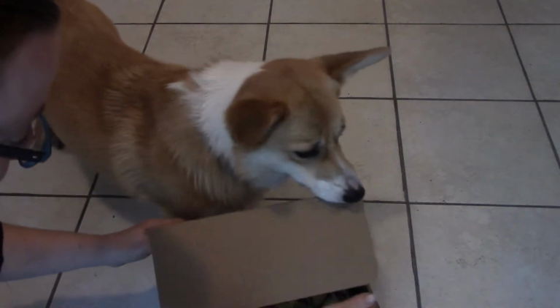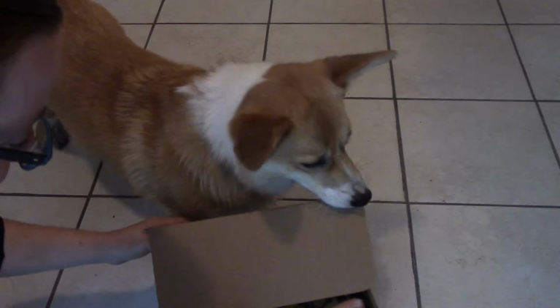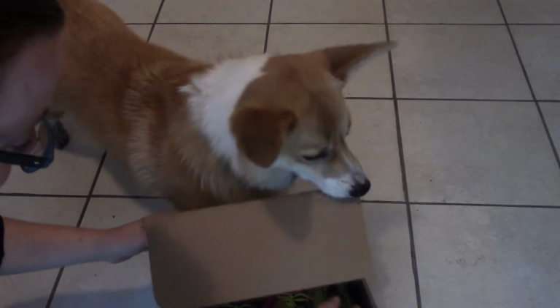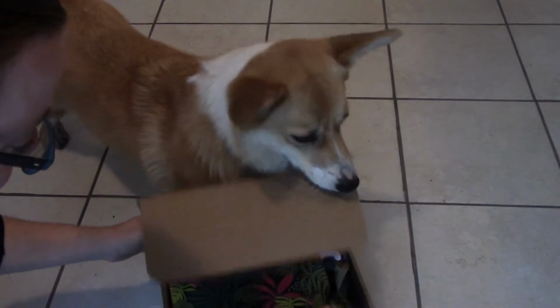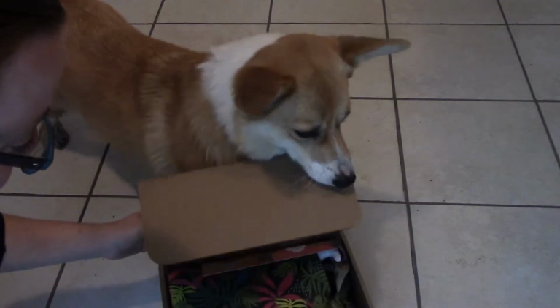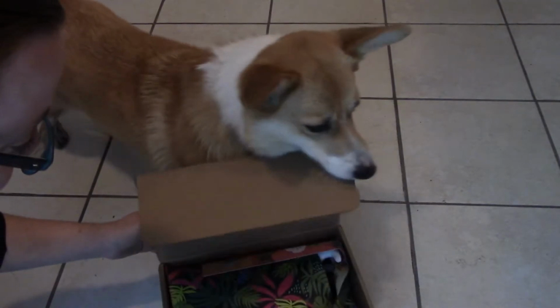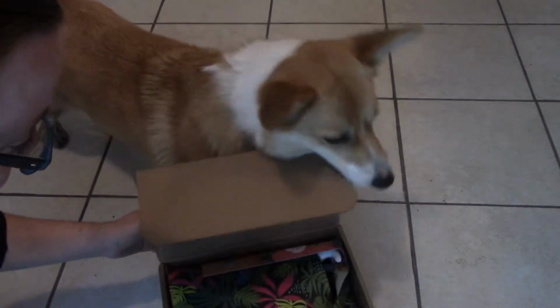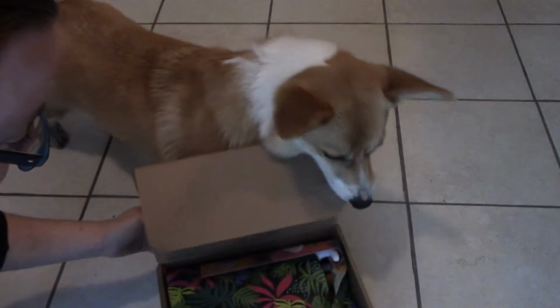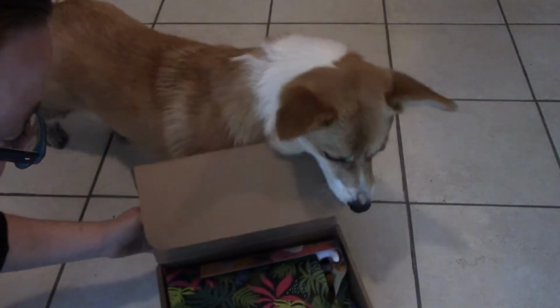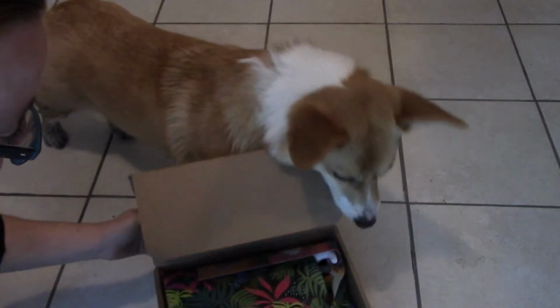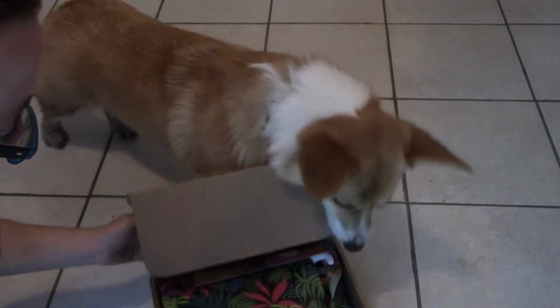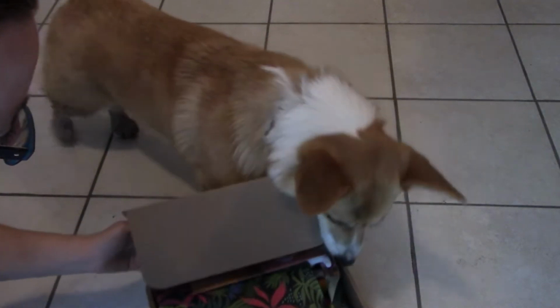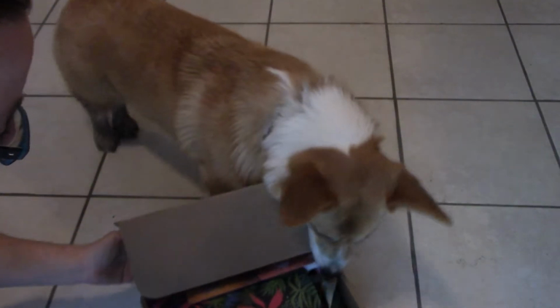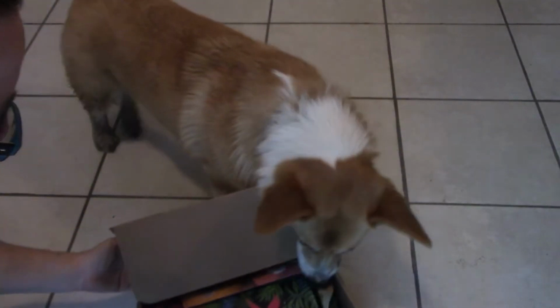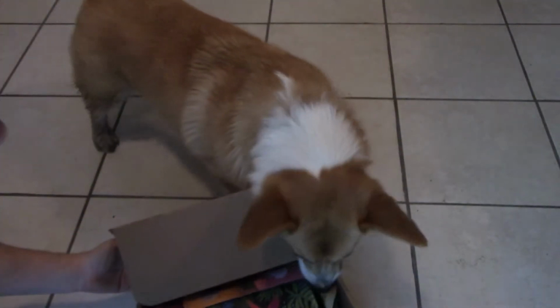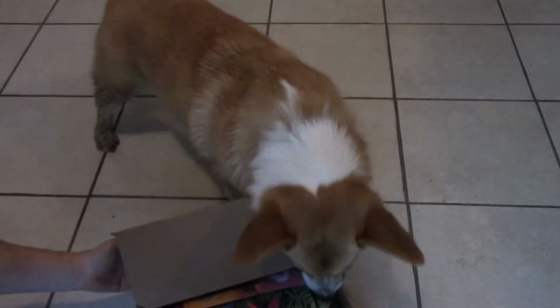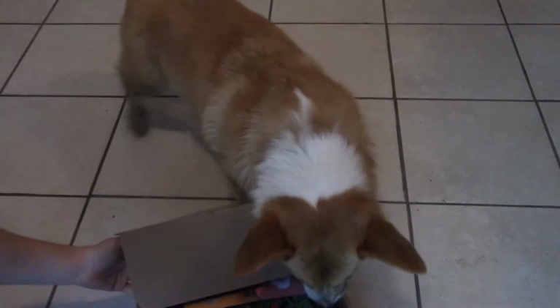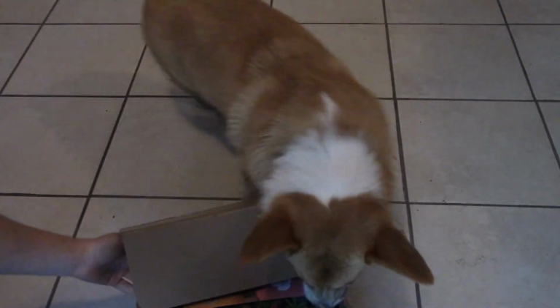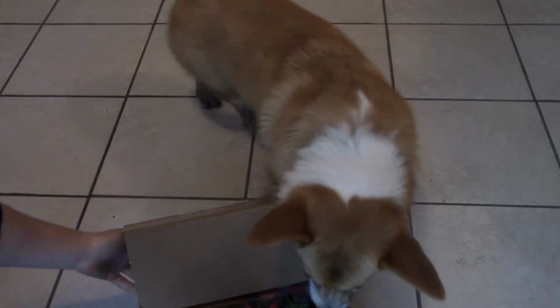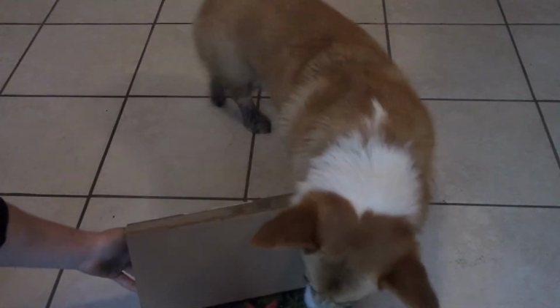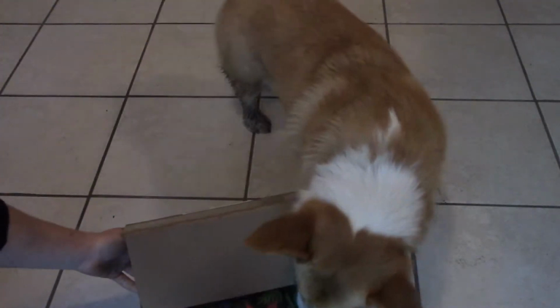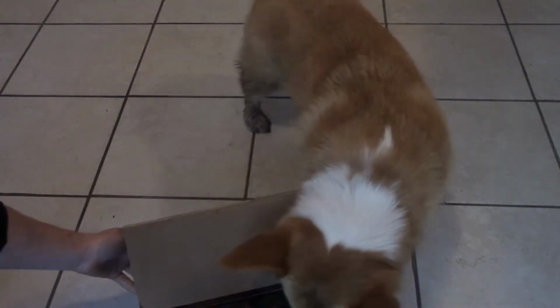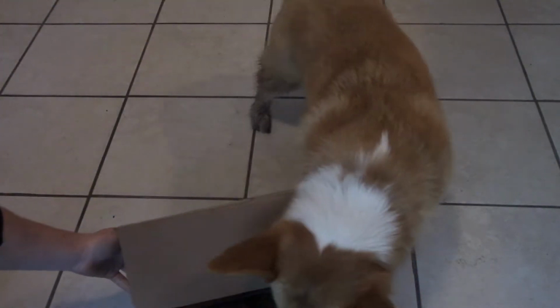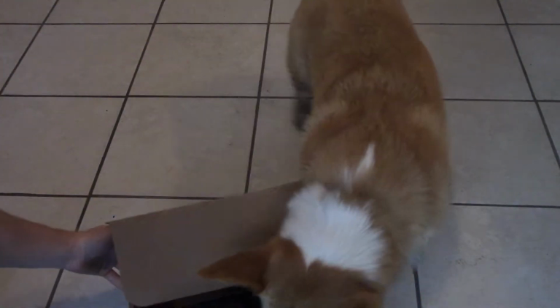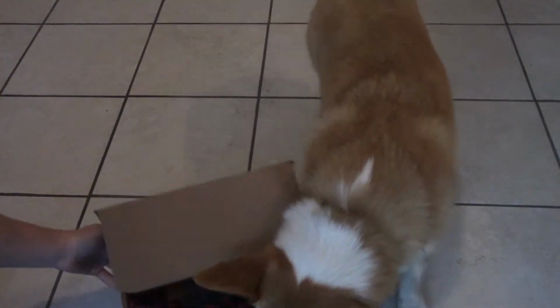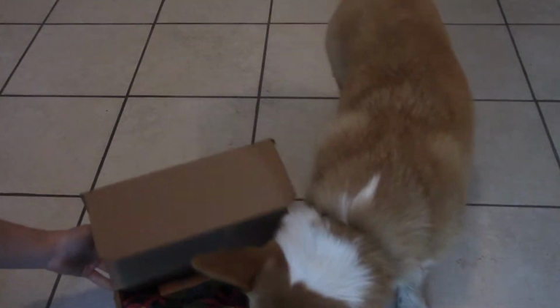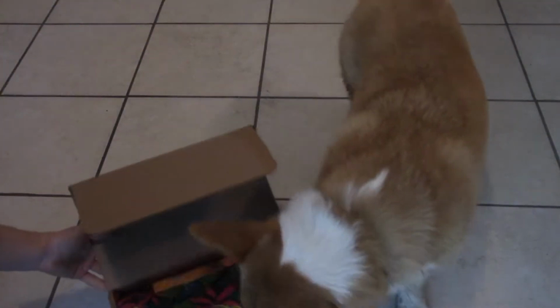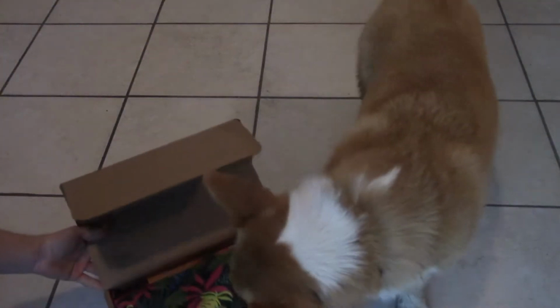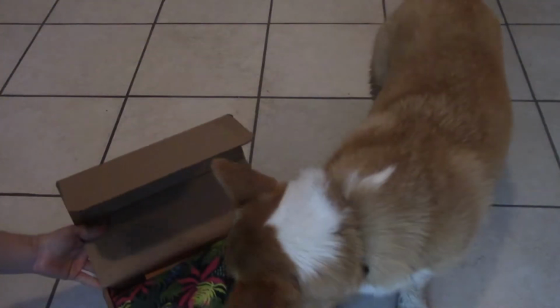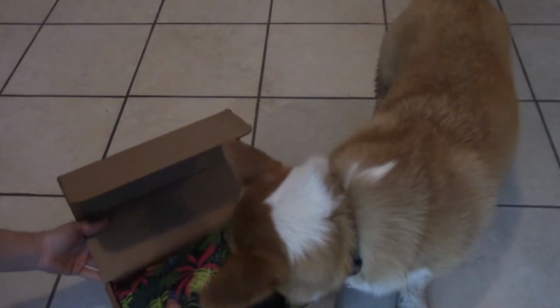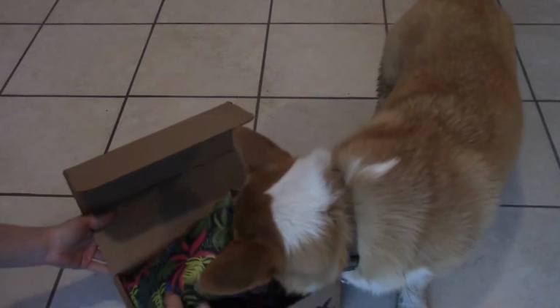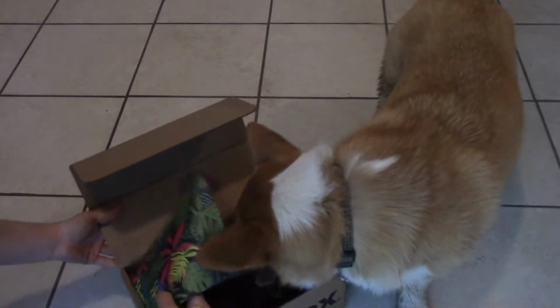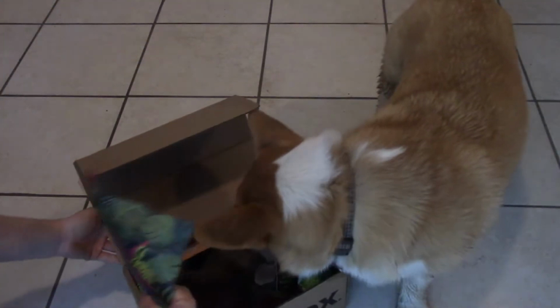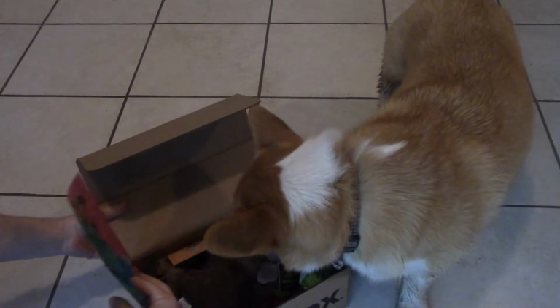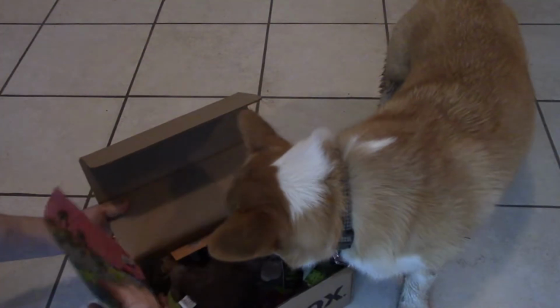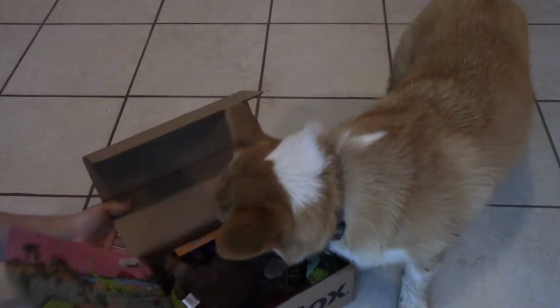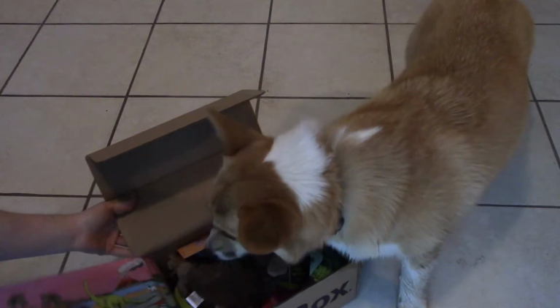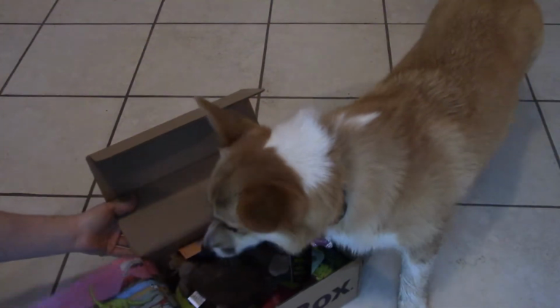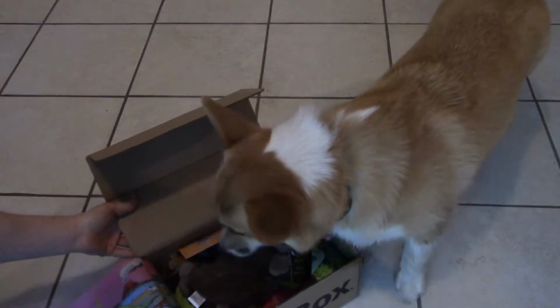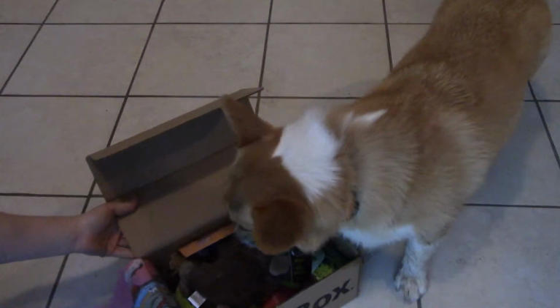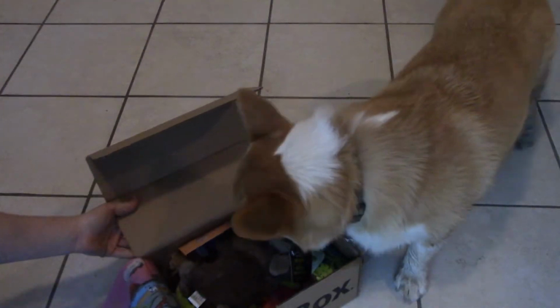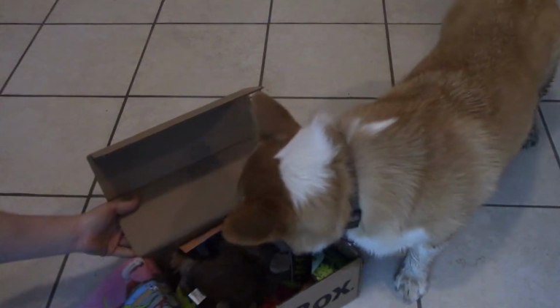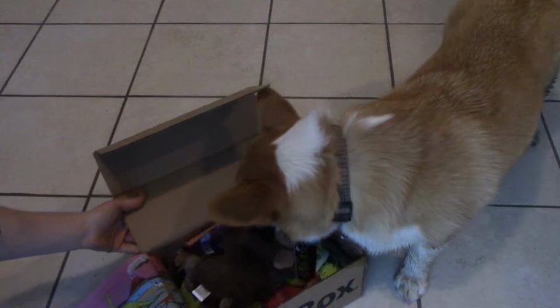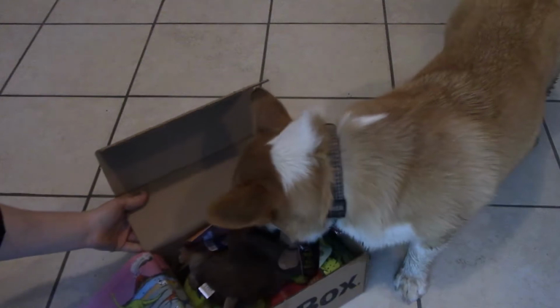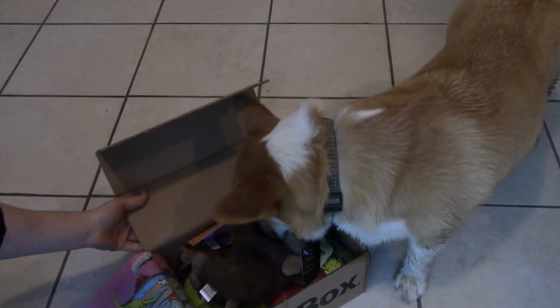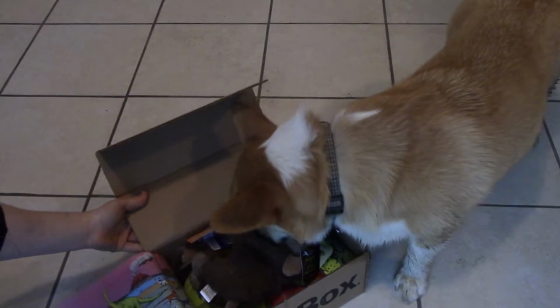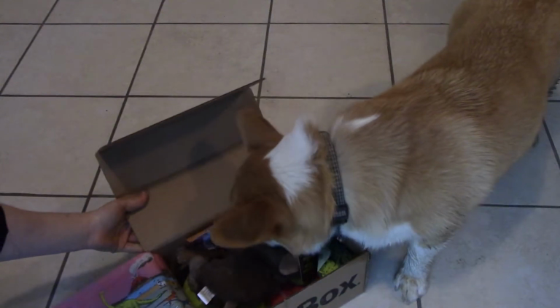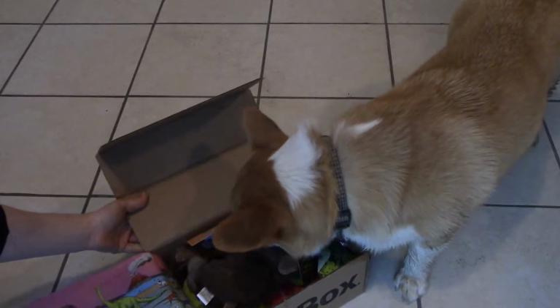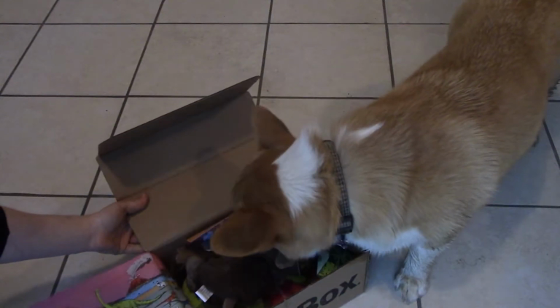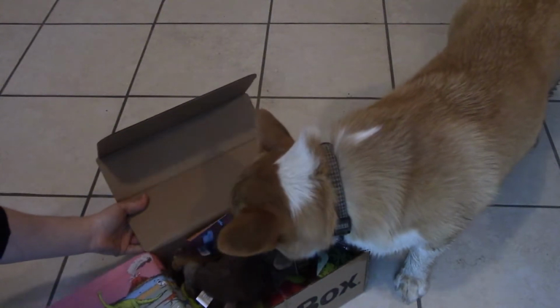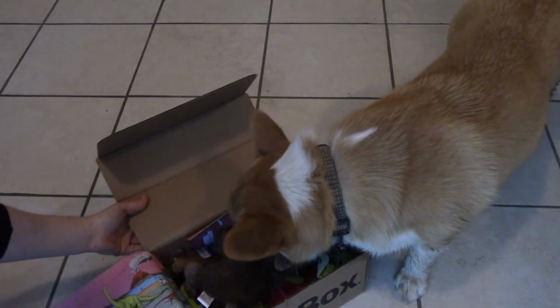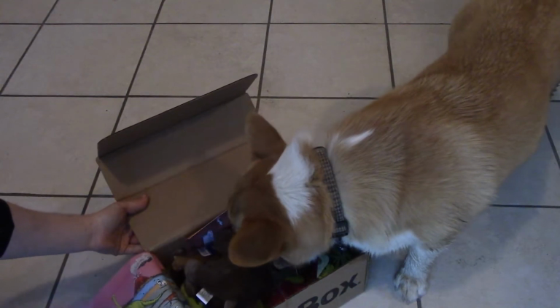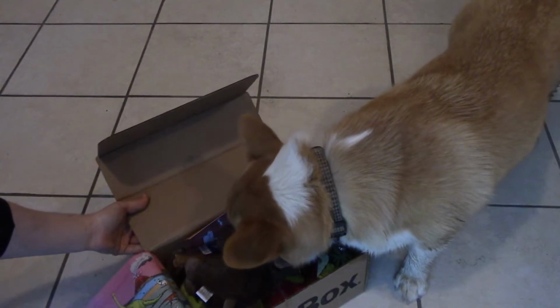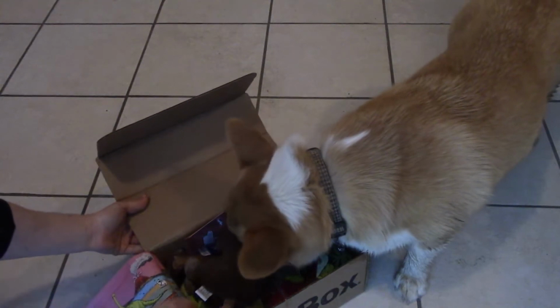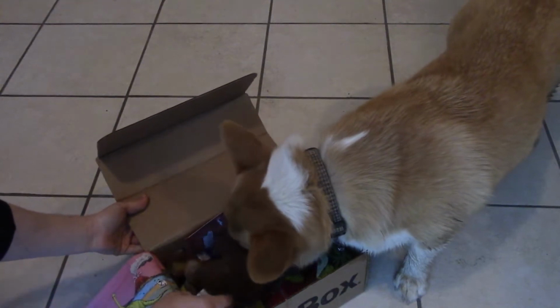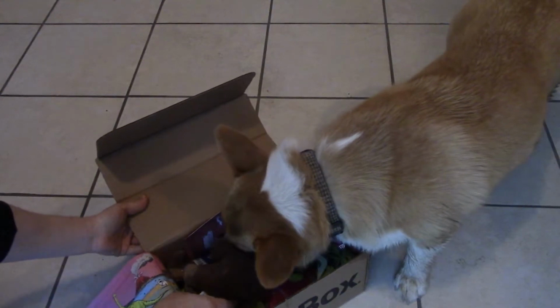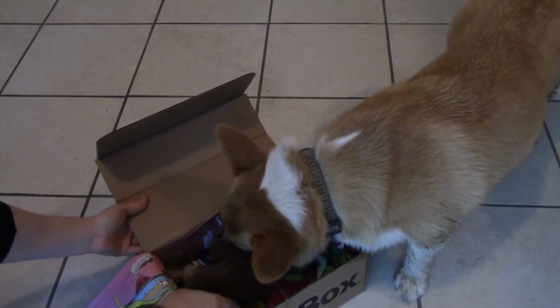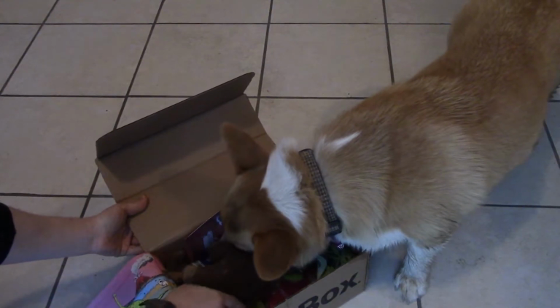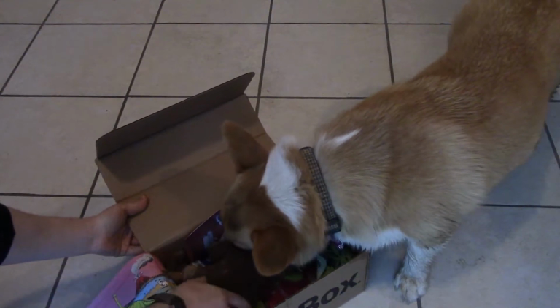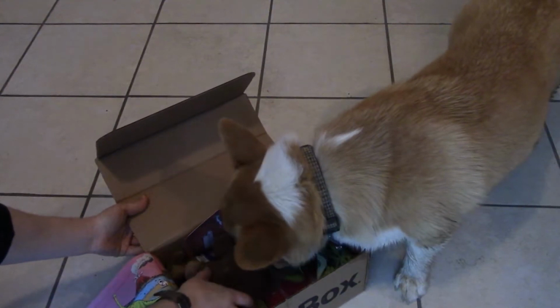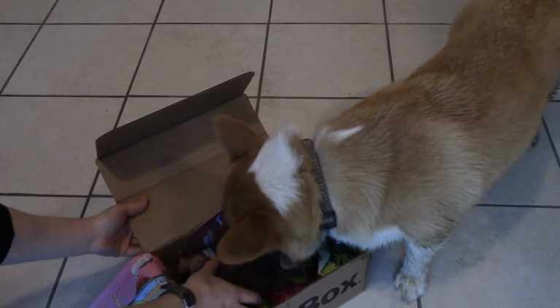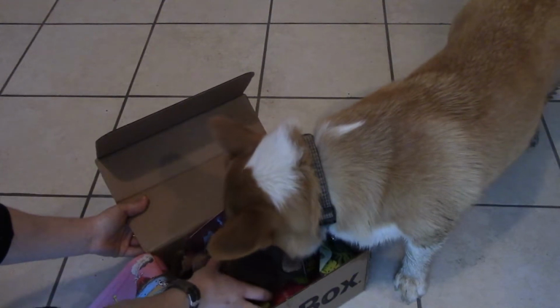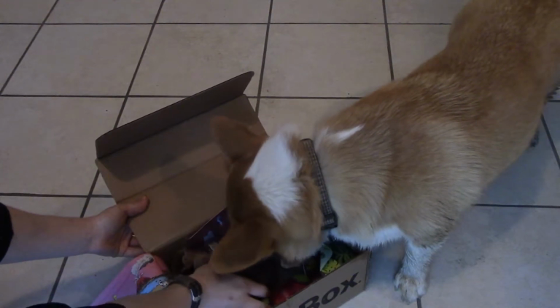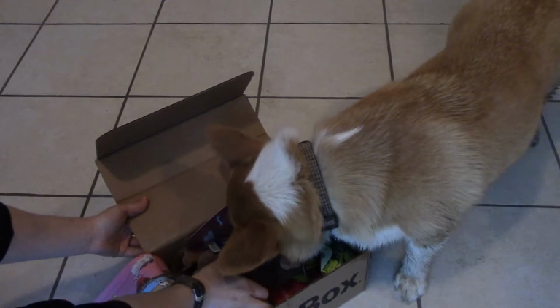So I did see online that this month's theme is Jurassic Bark, which is awesome.